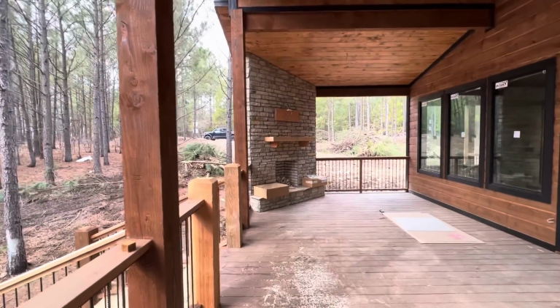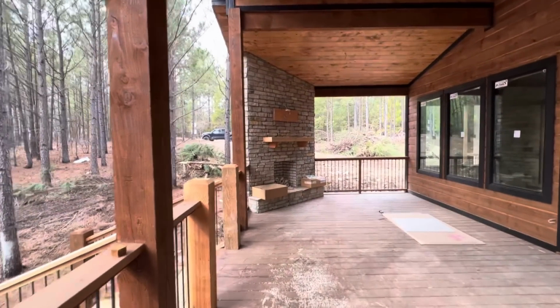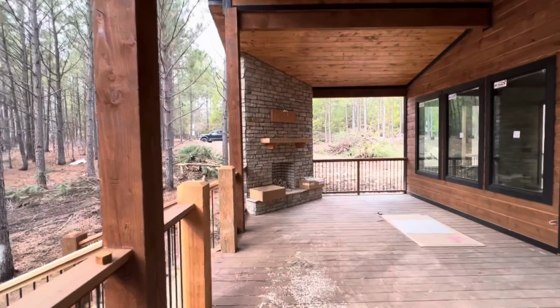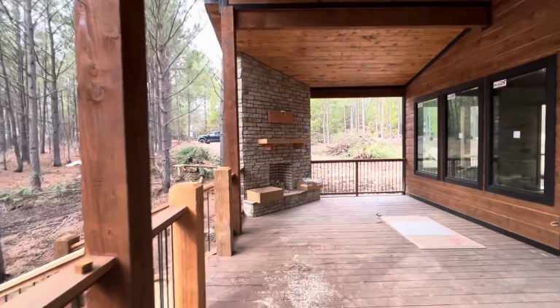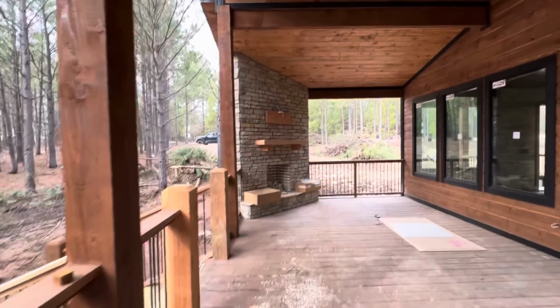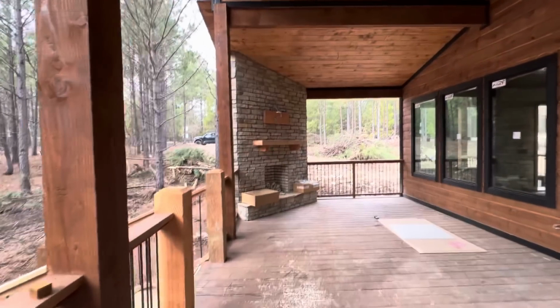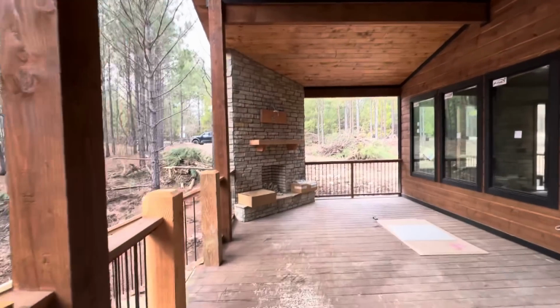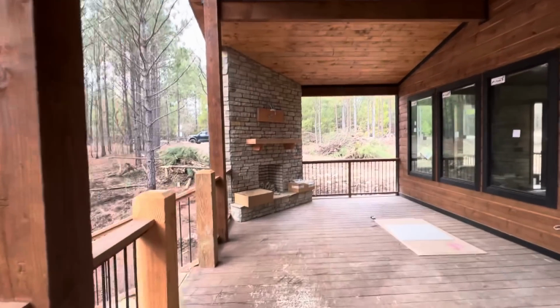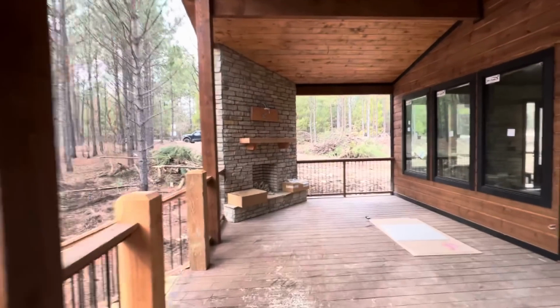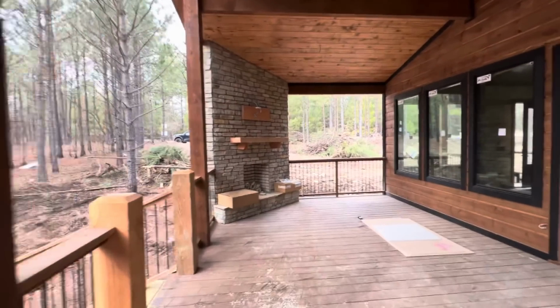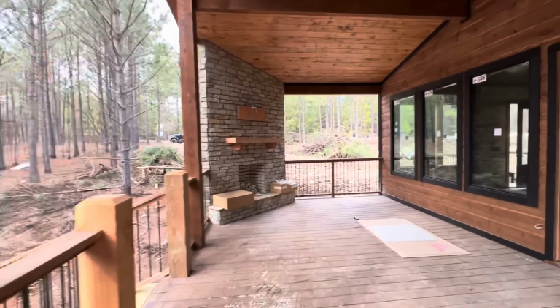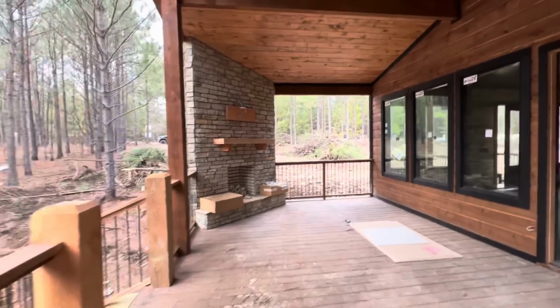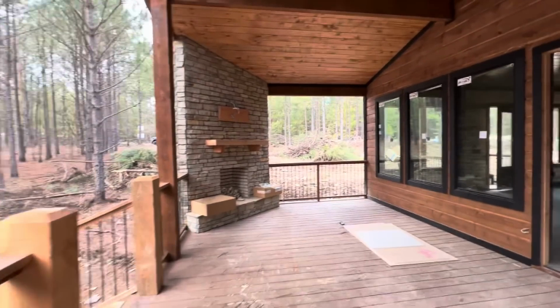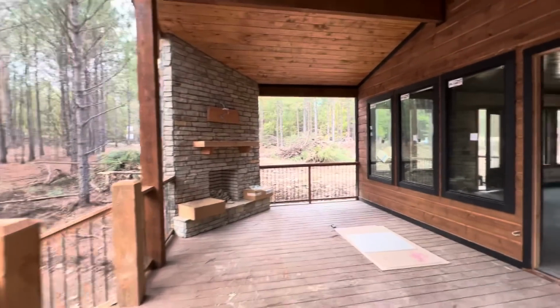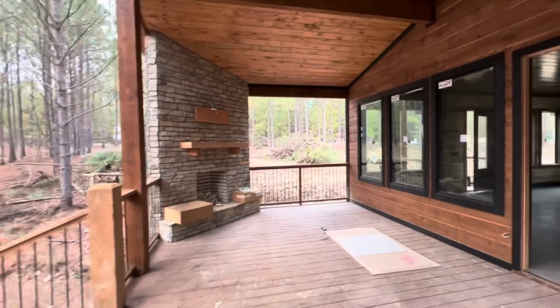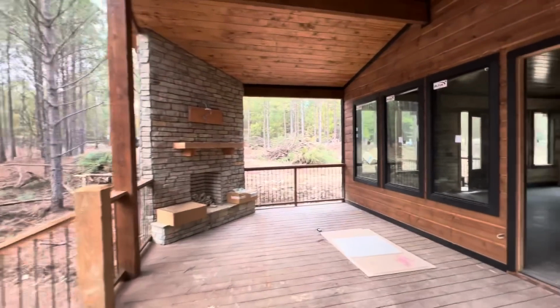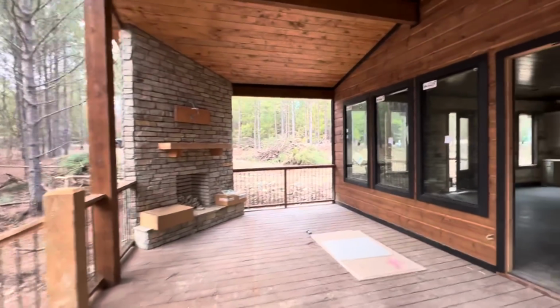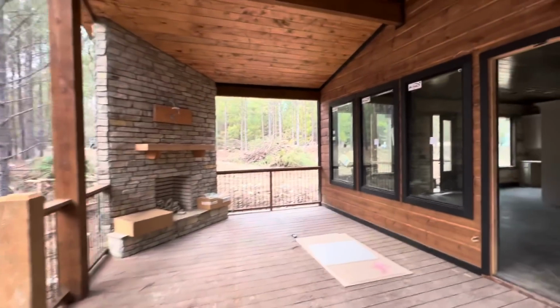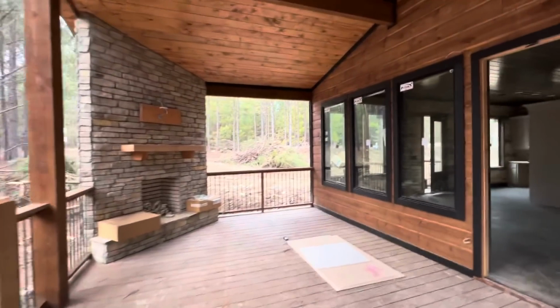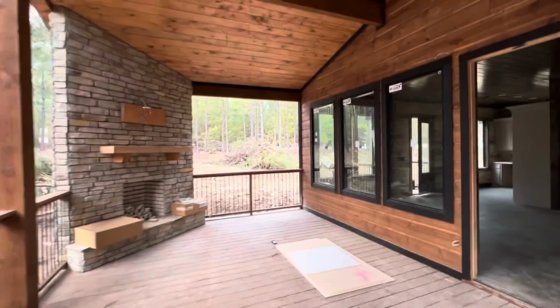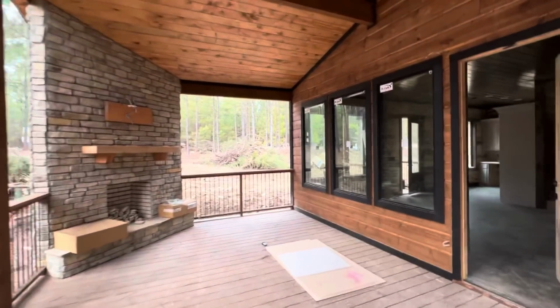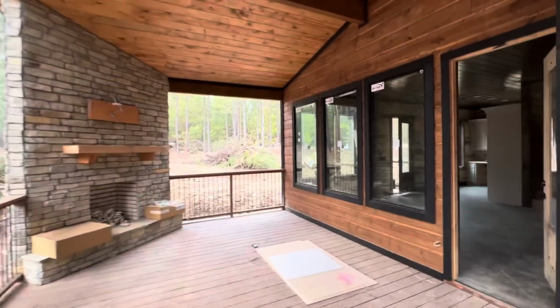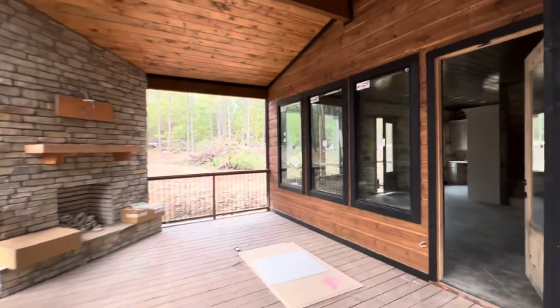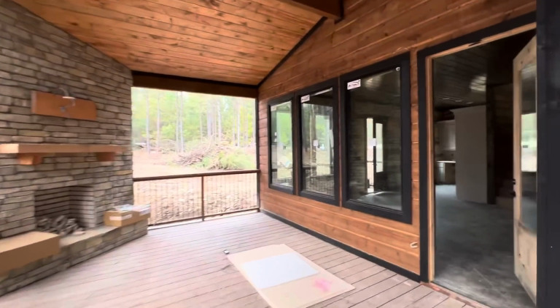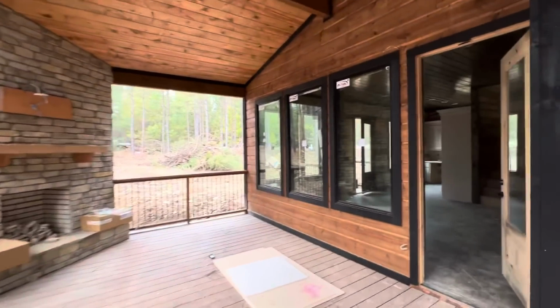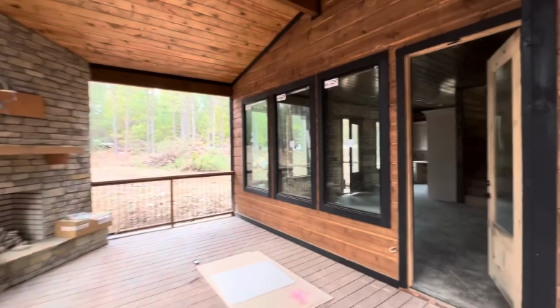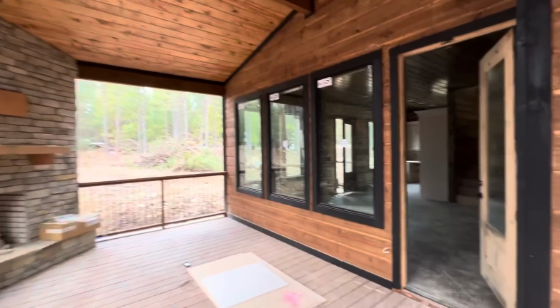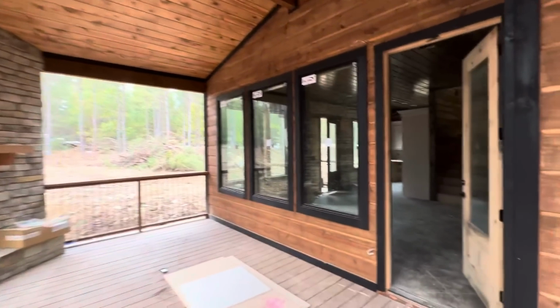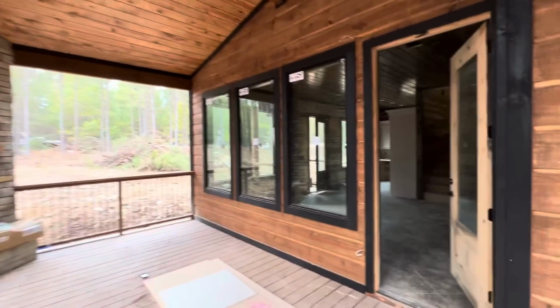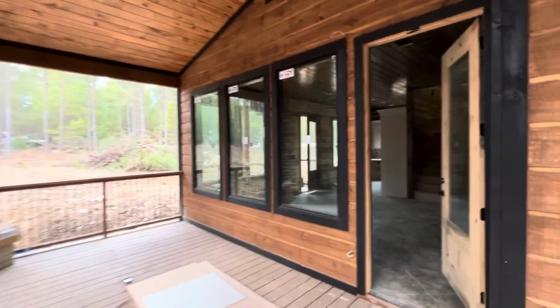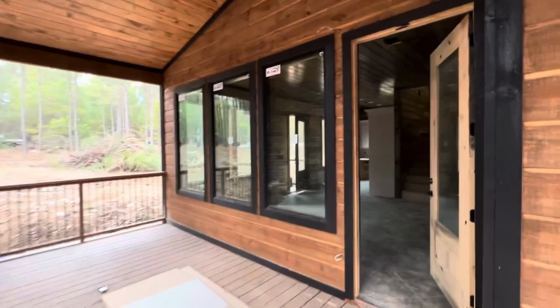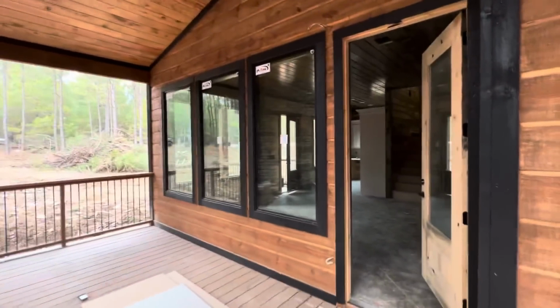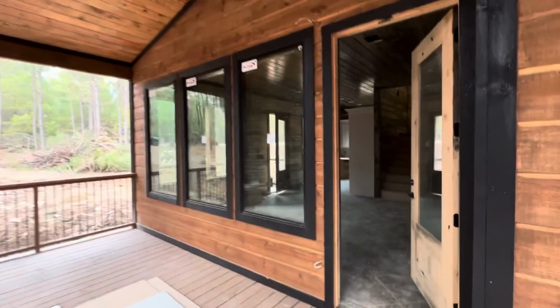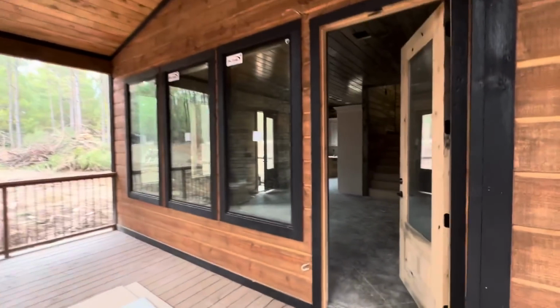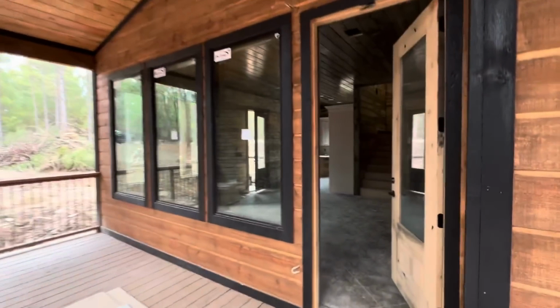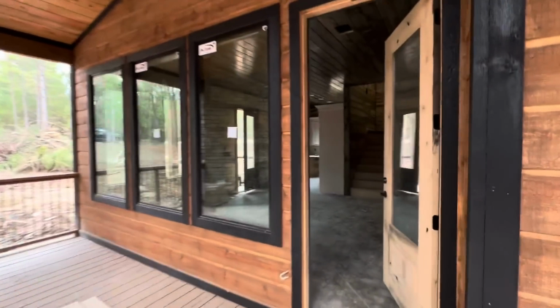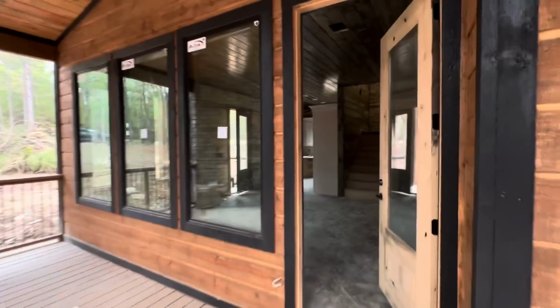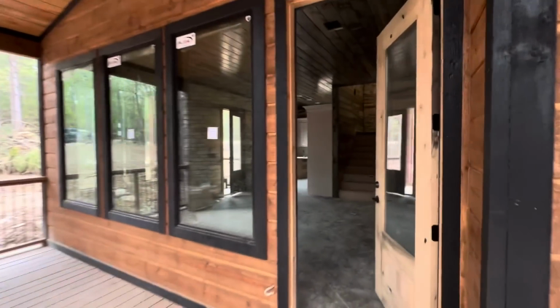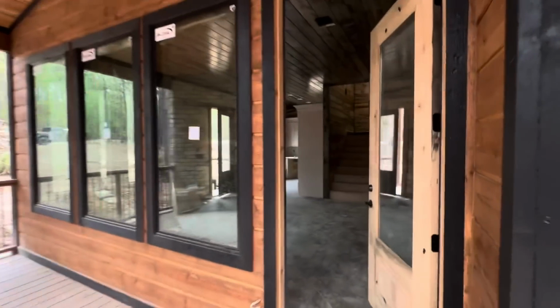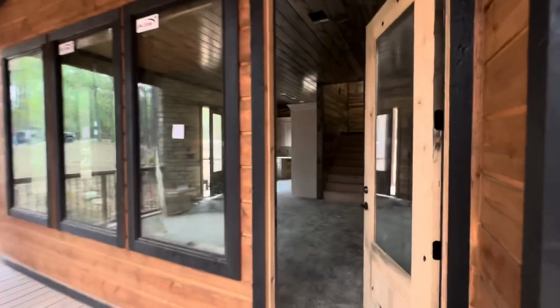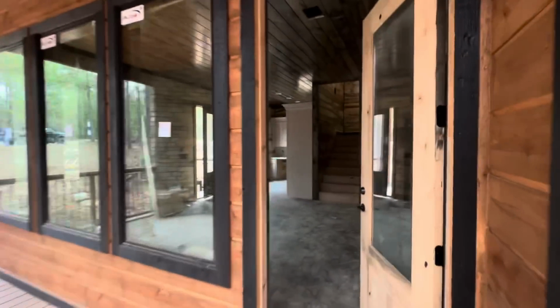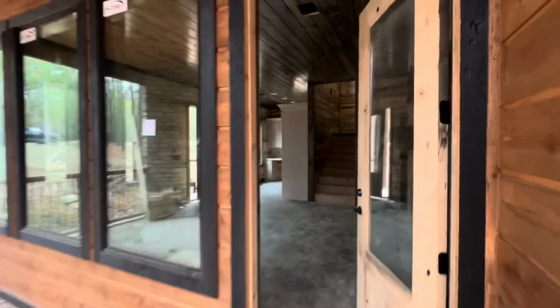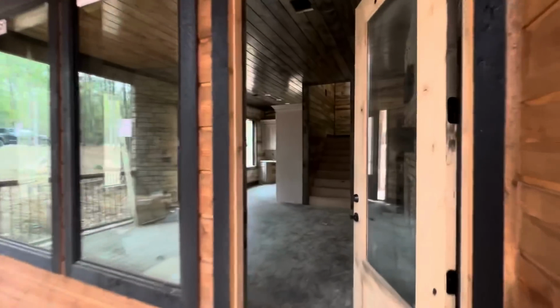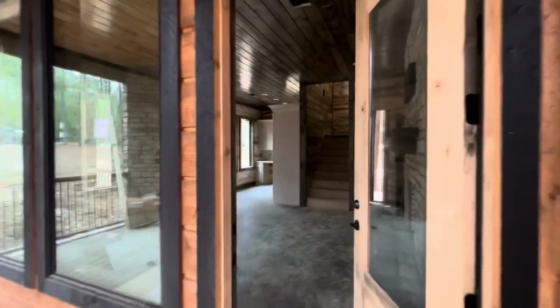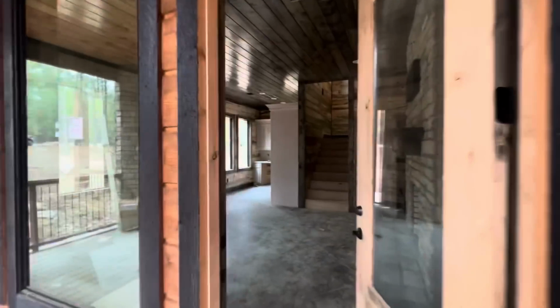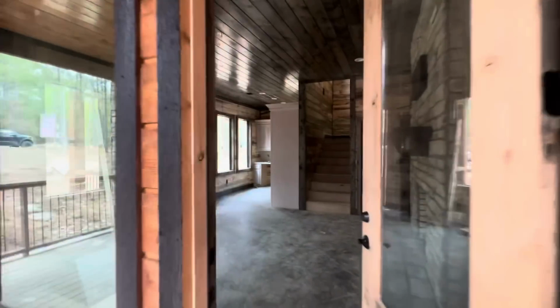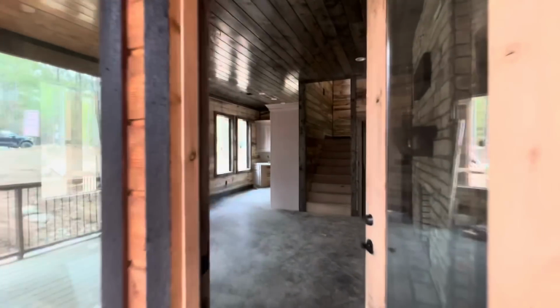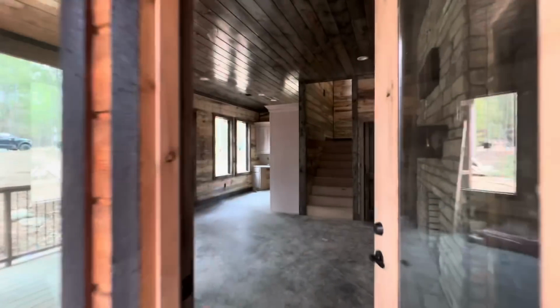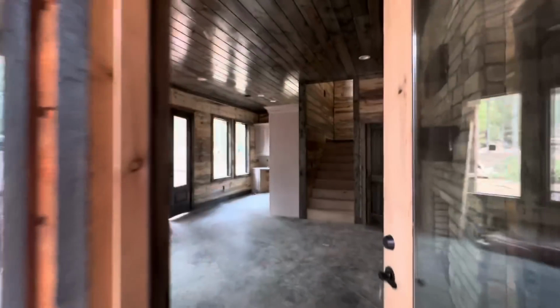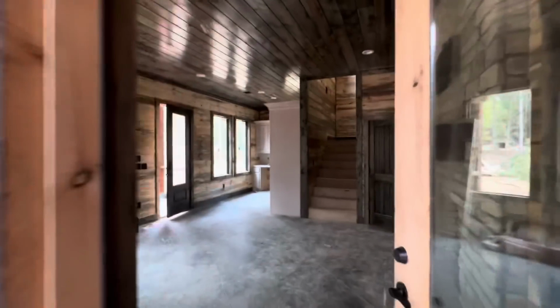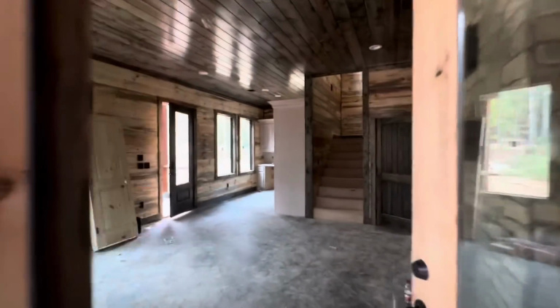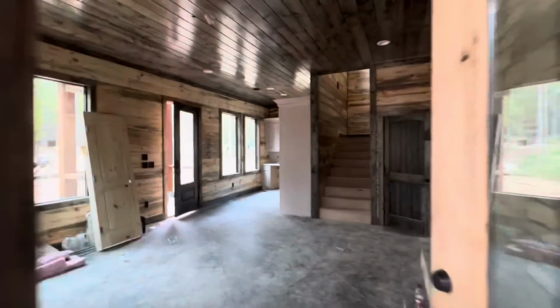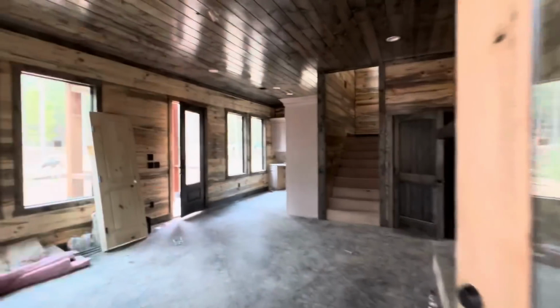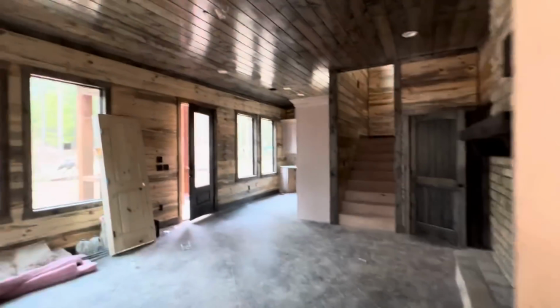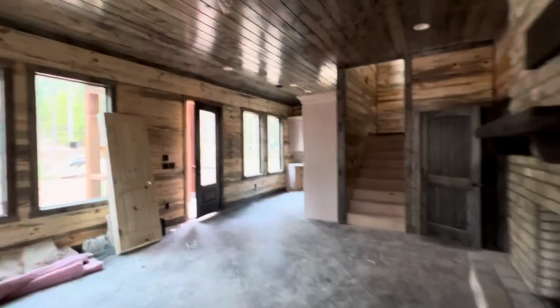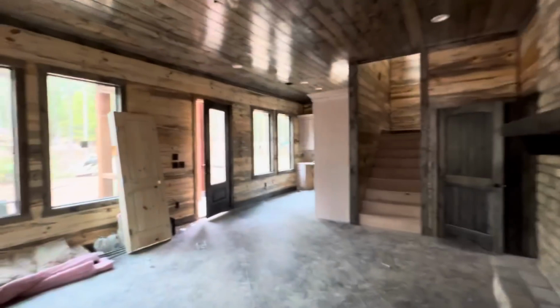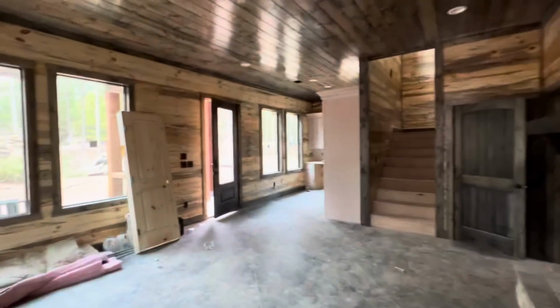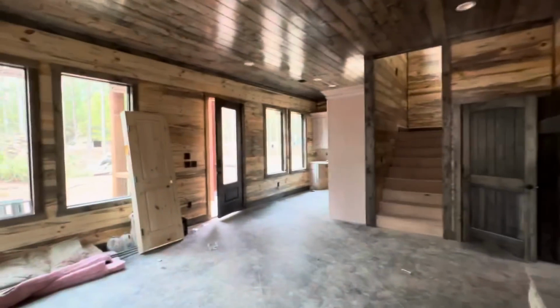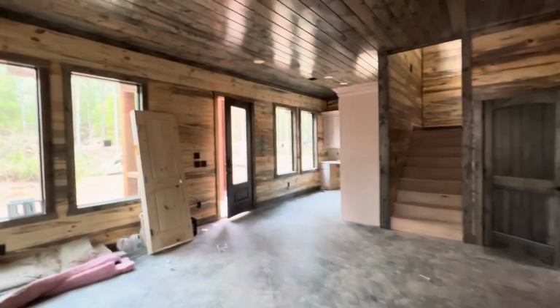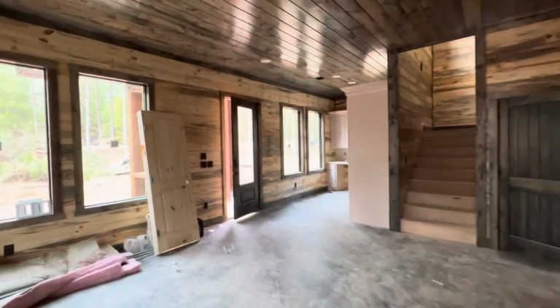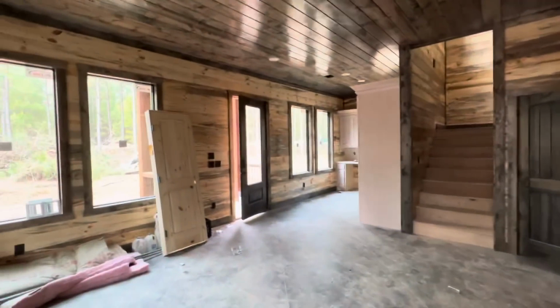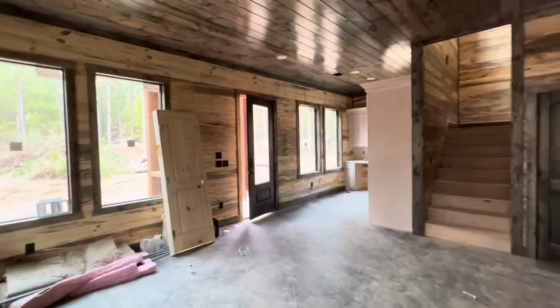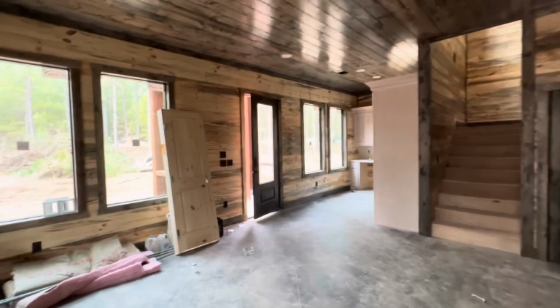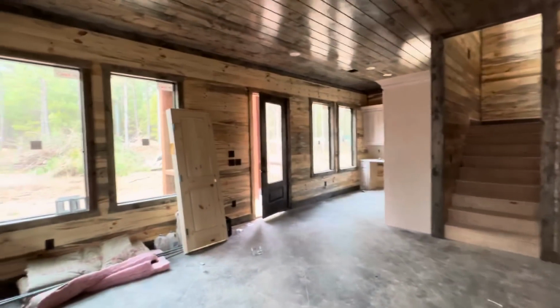The asking price on this cabin is $650,000. It's a steal at that price. Call Kelly House for more information.